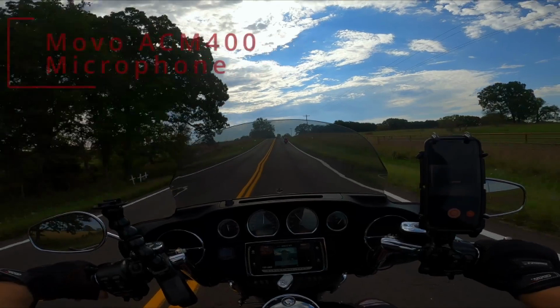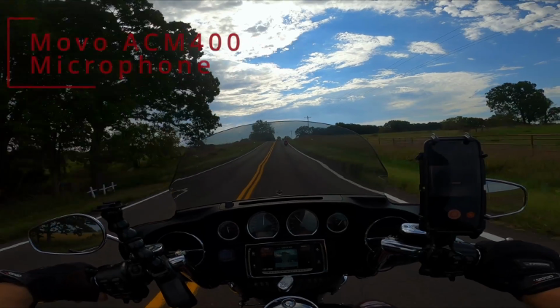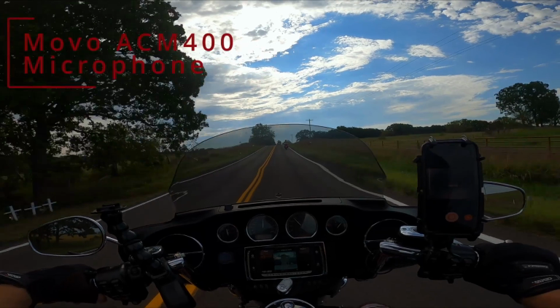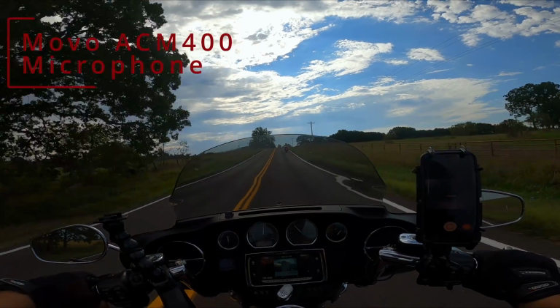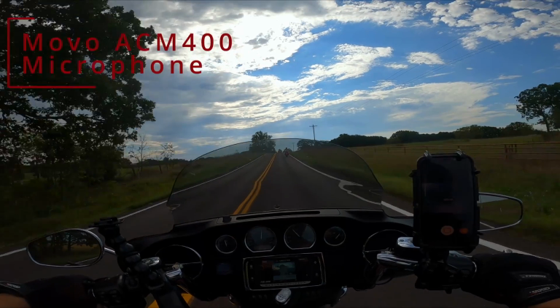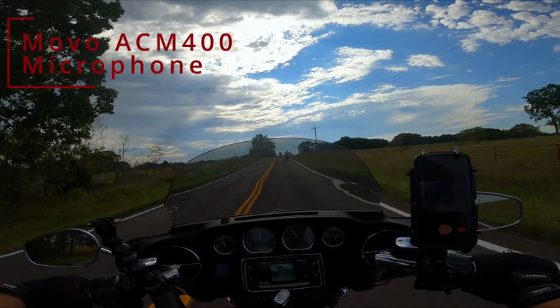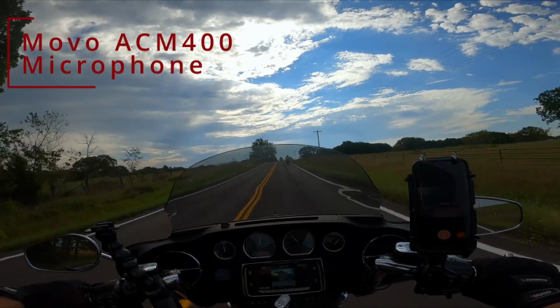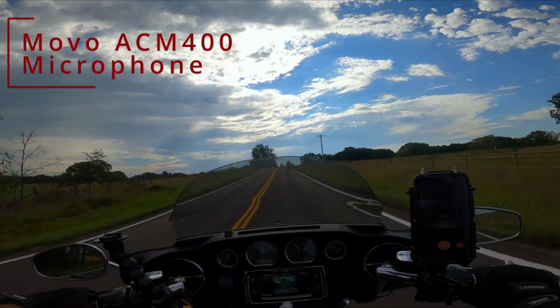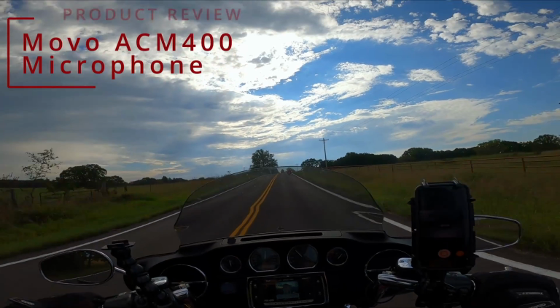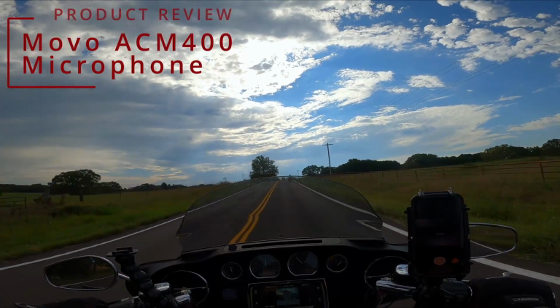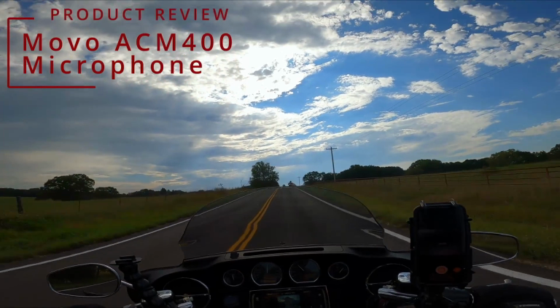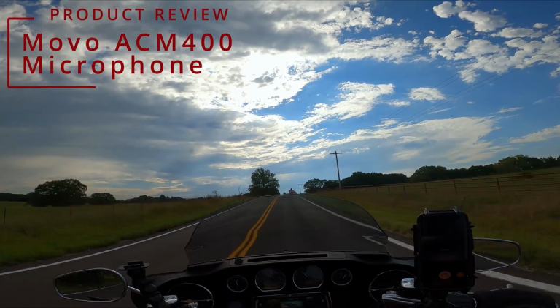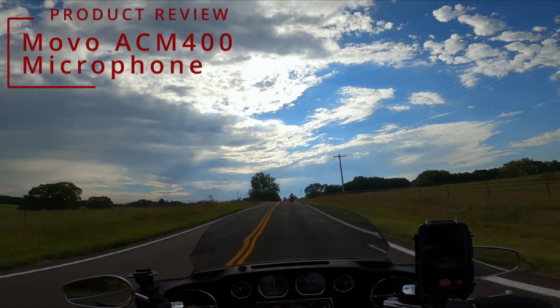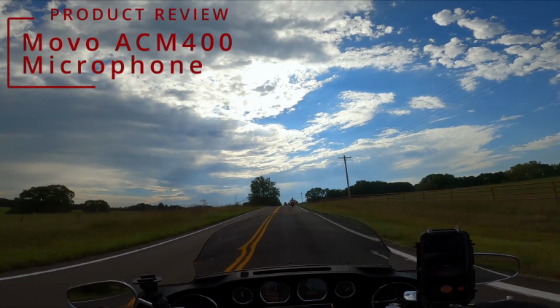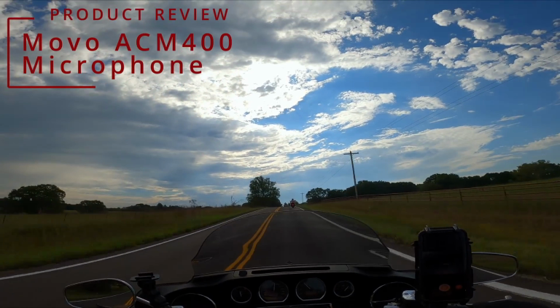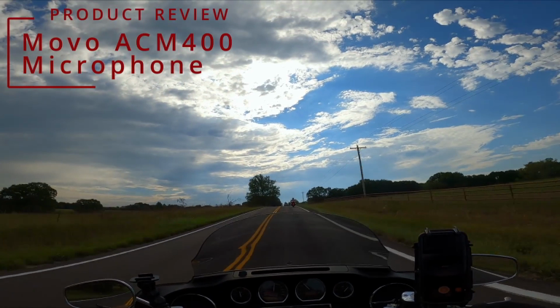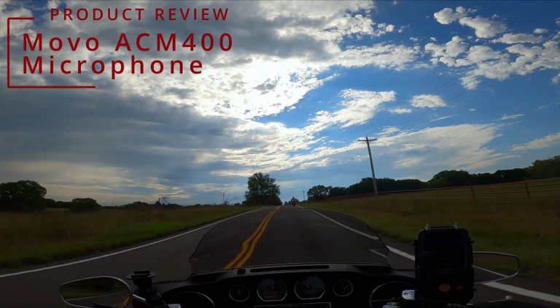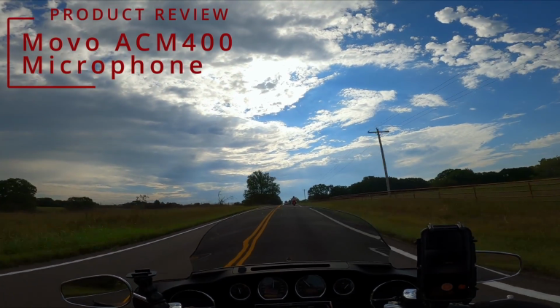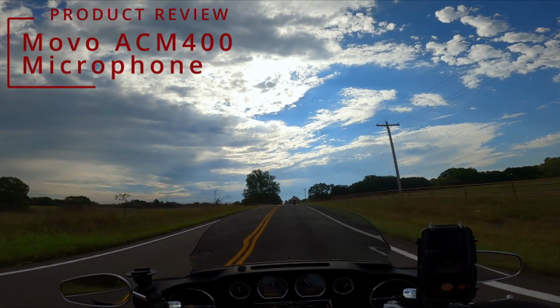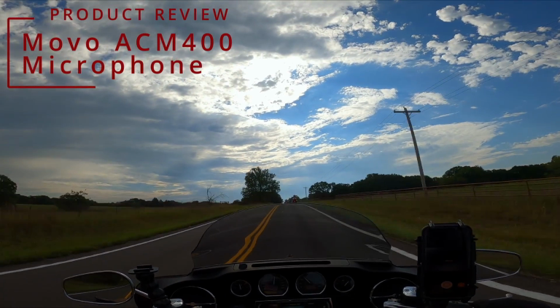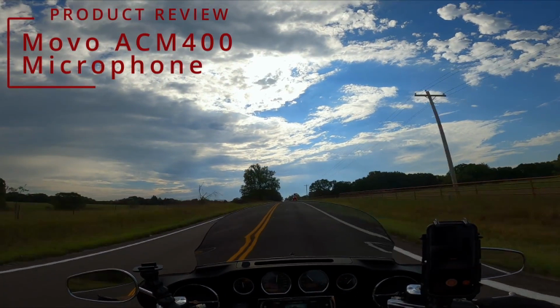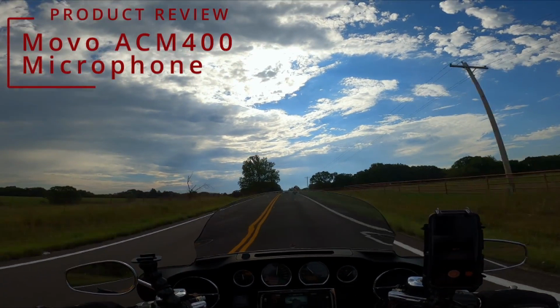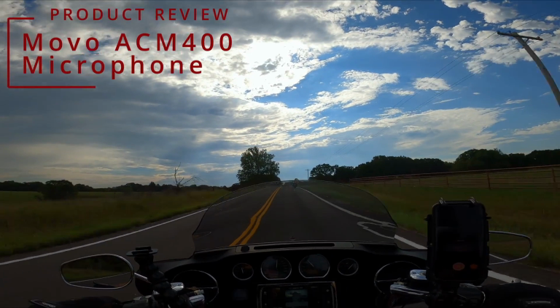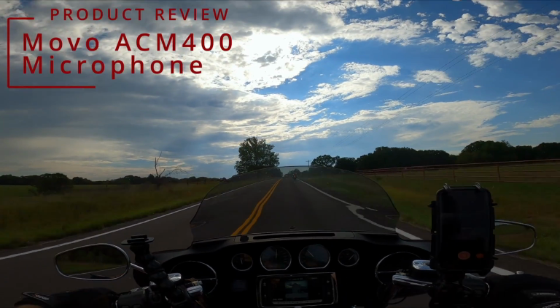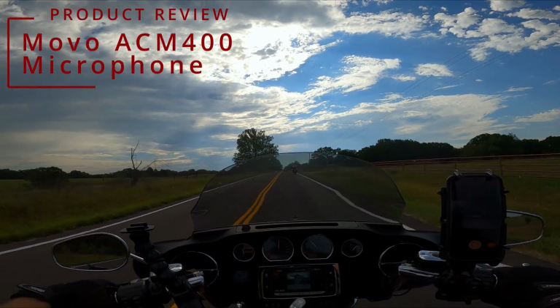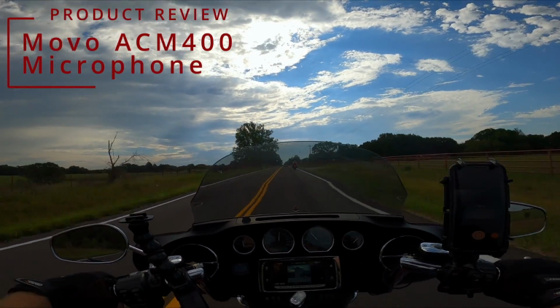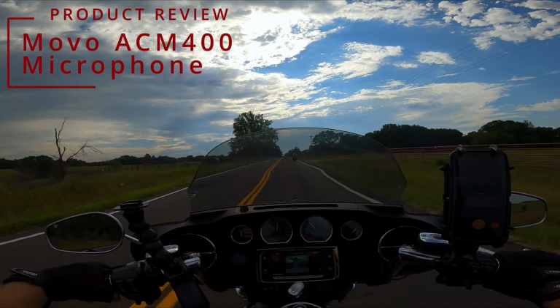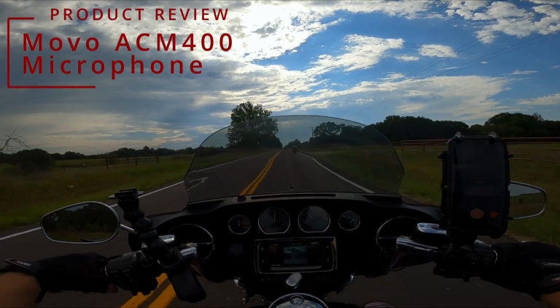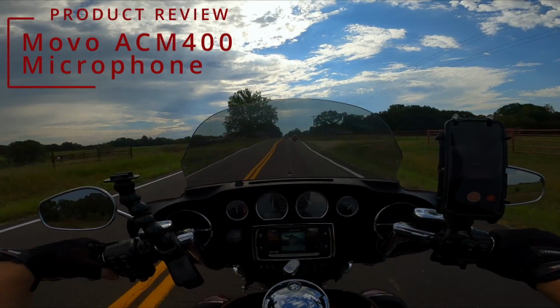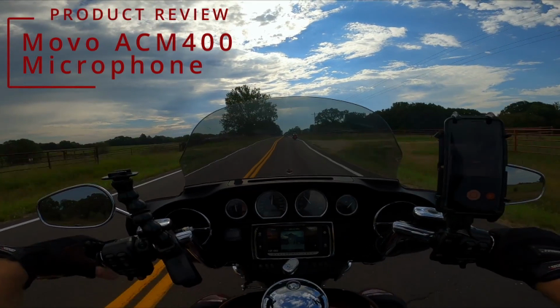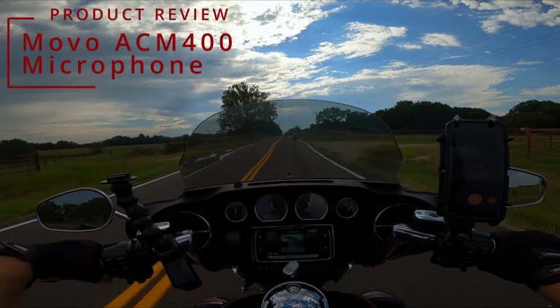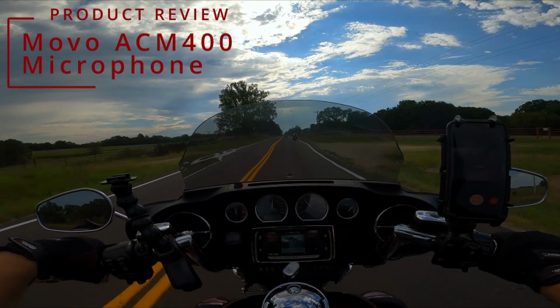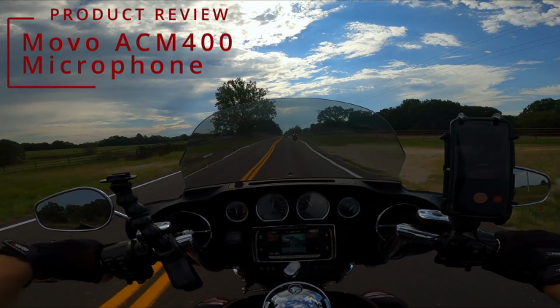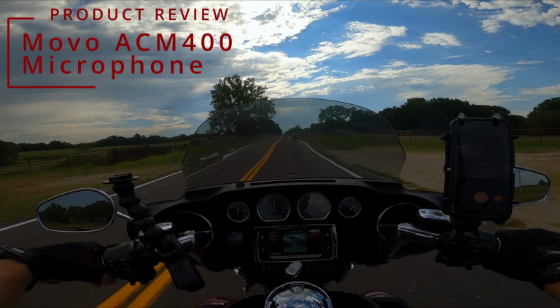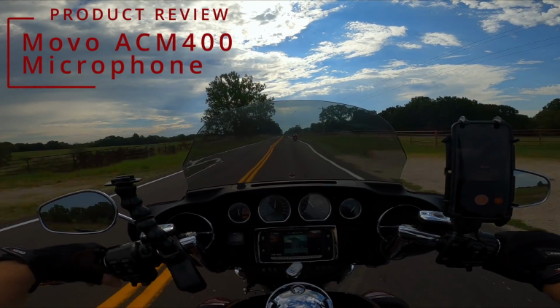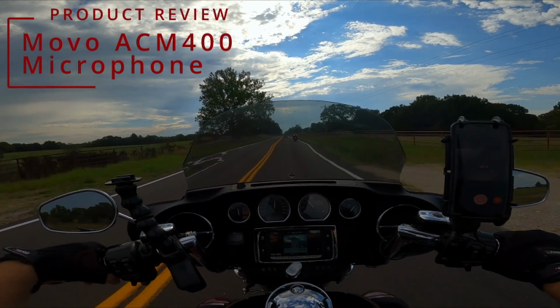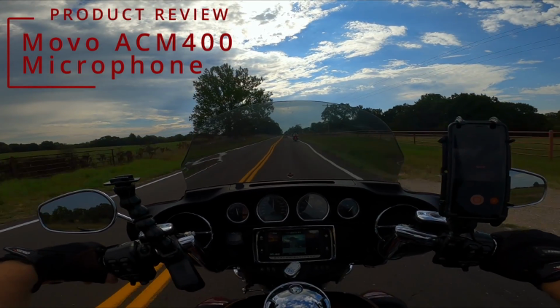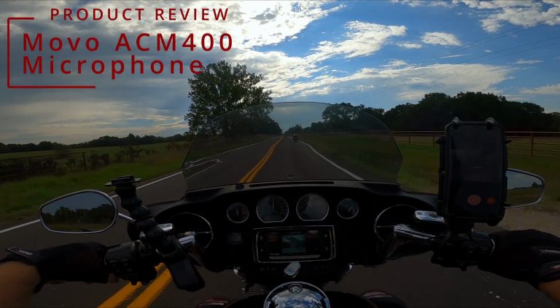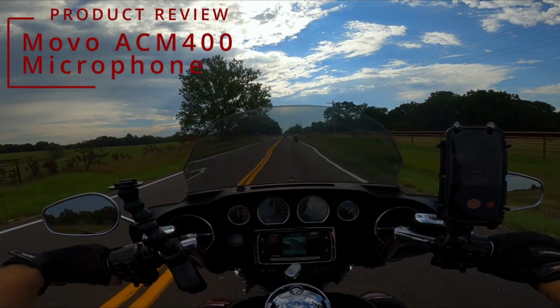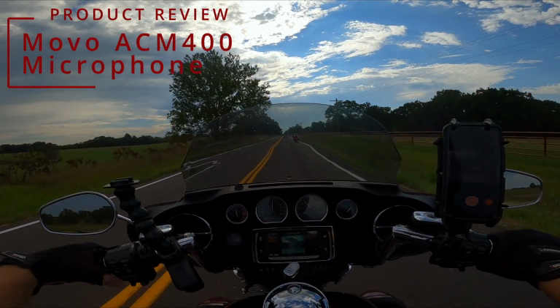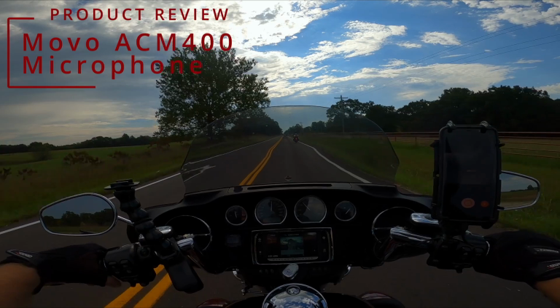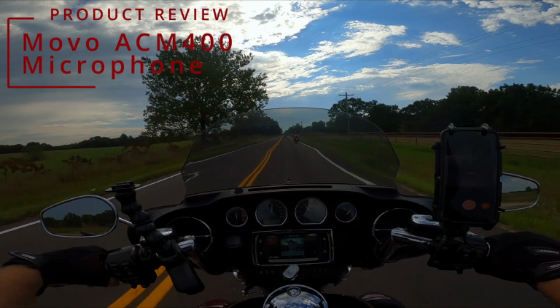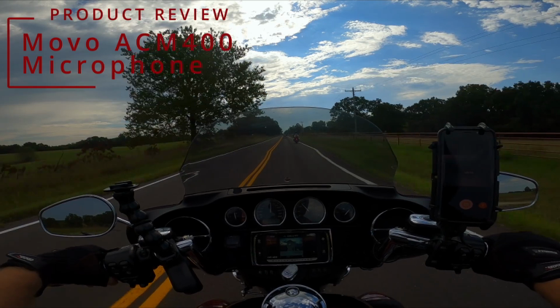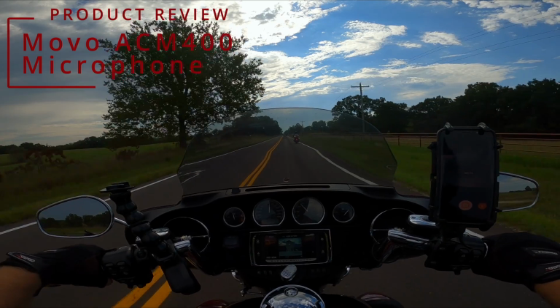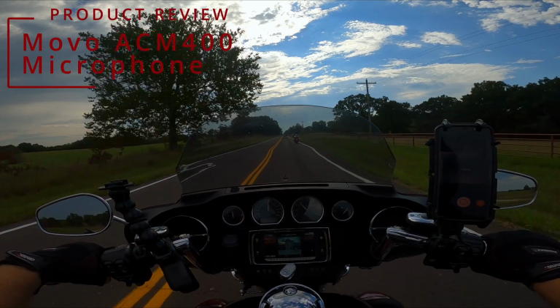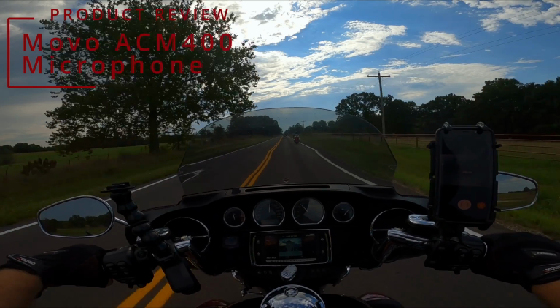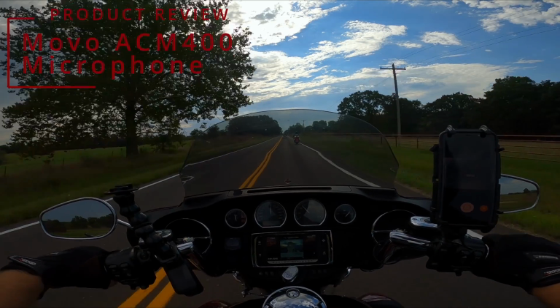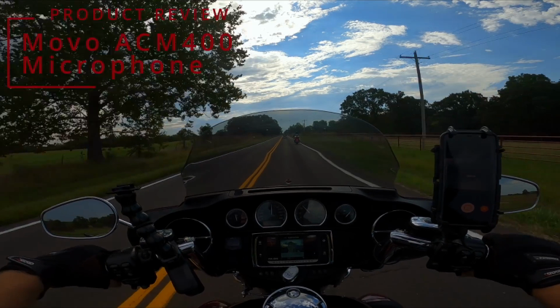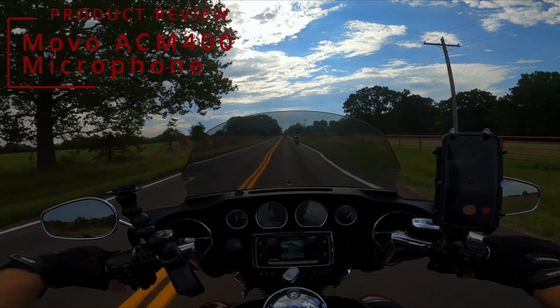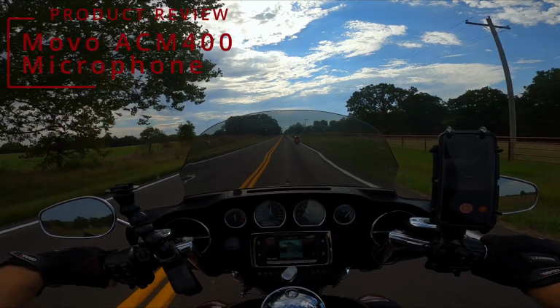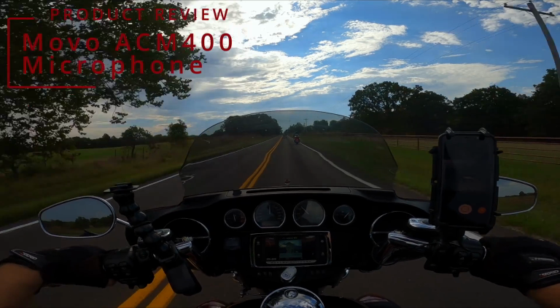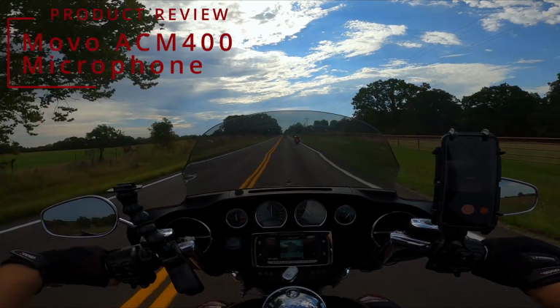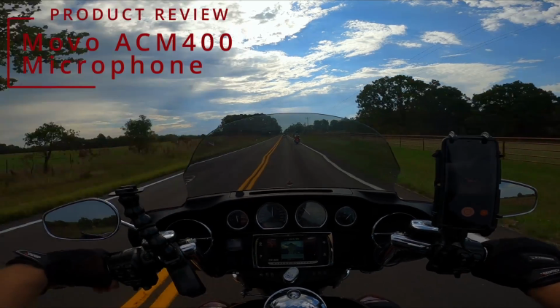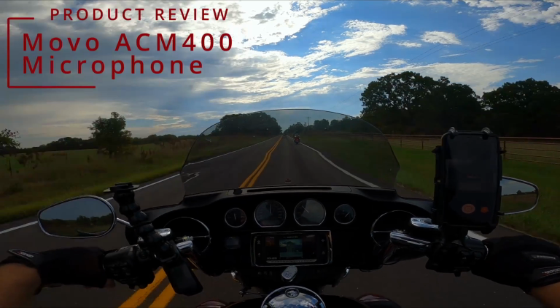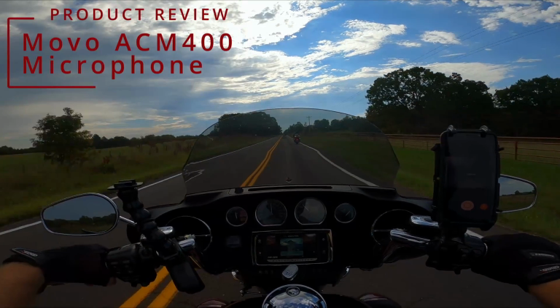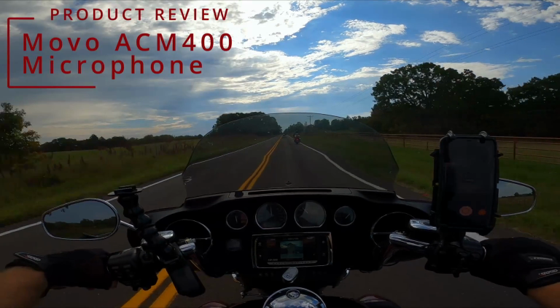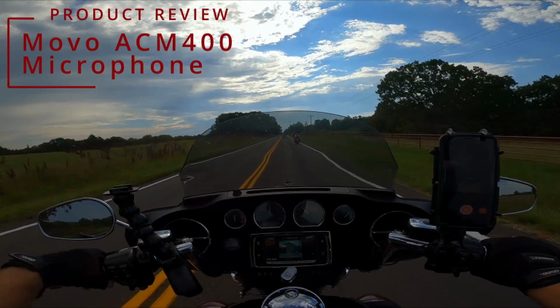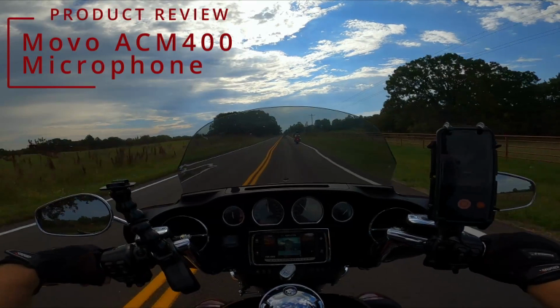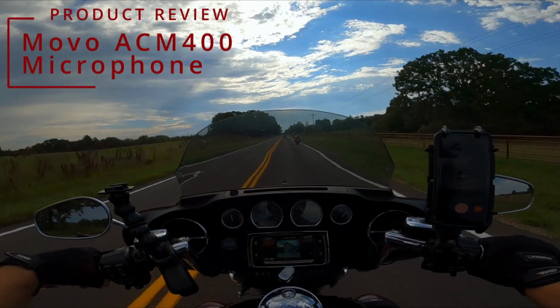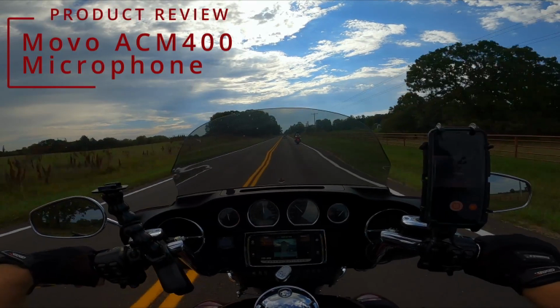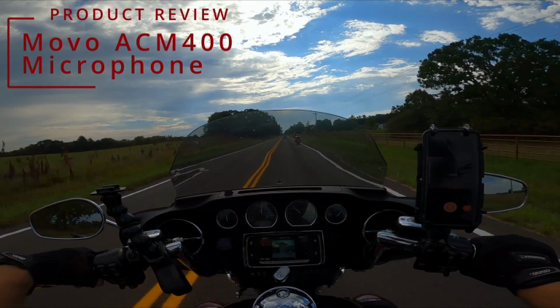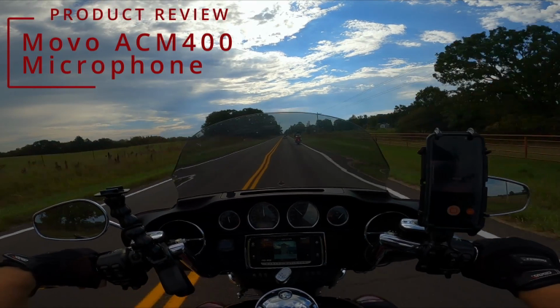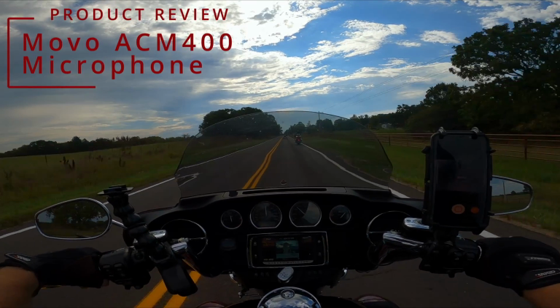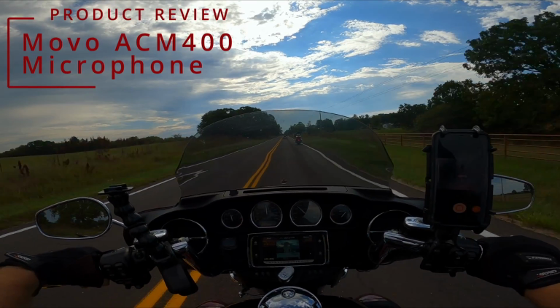Hey y'all, with skies like this and roads like this and friends in front of me like that, I knew I had to start motovlogging.